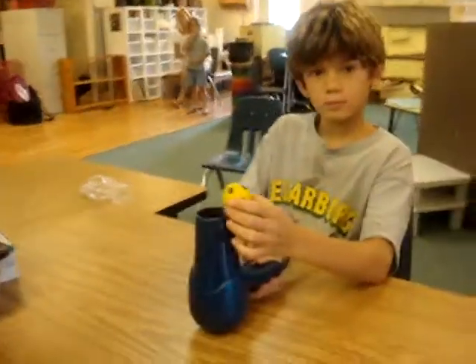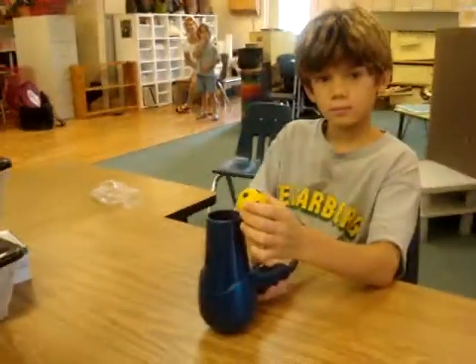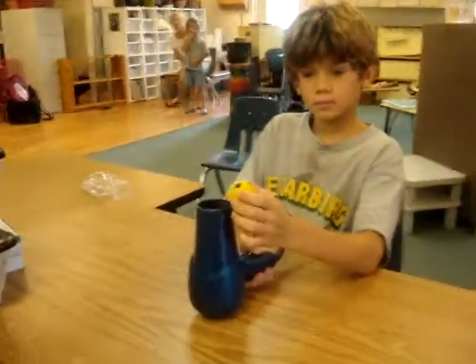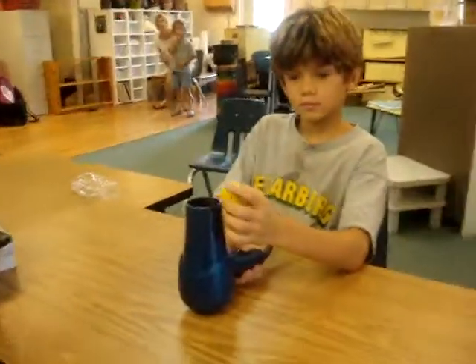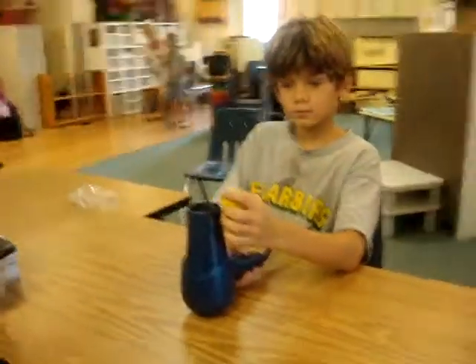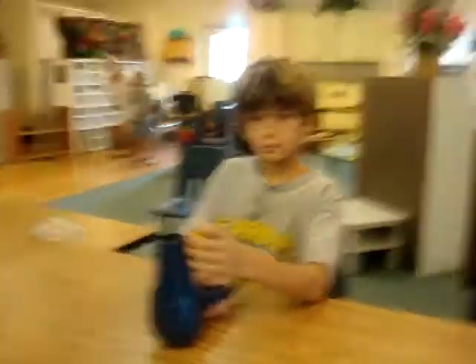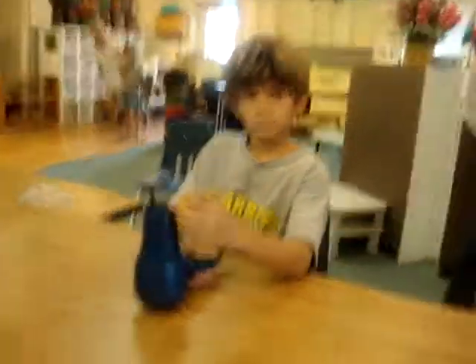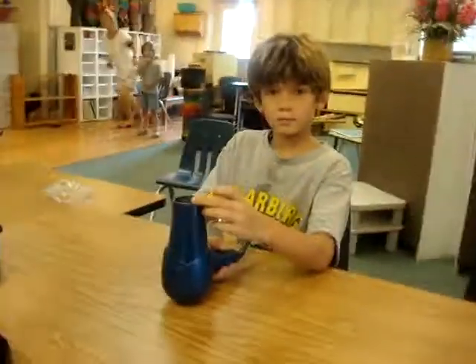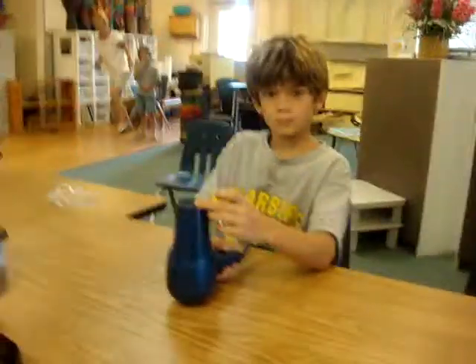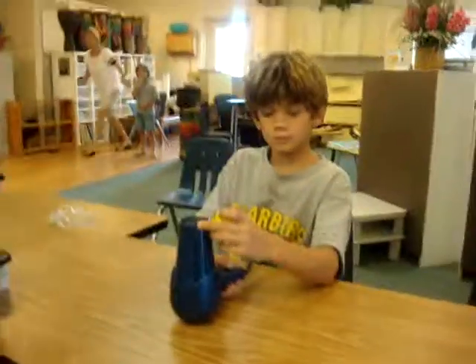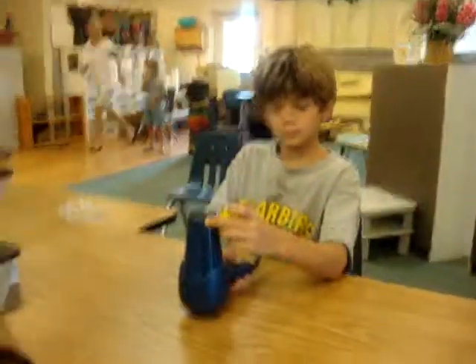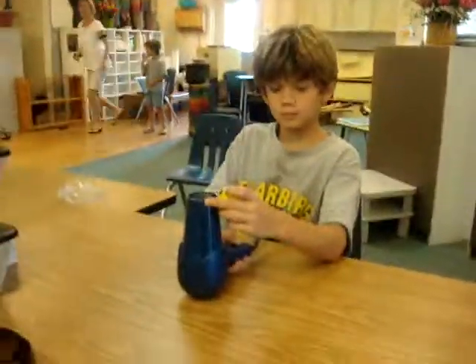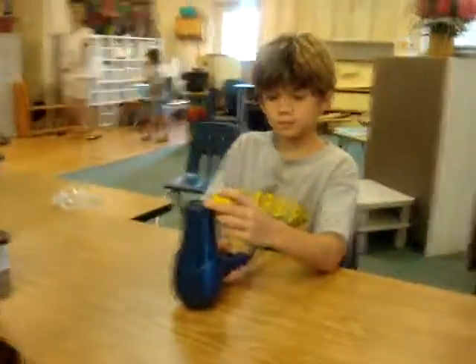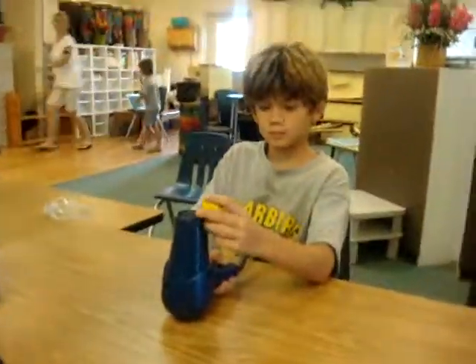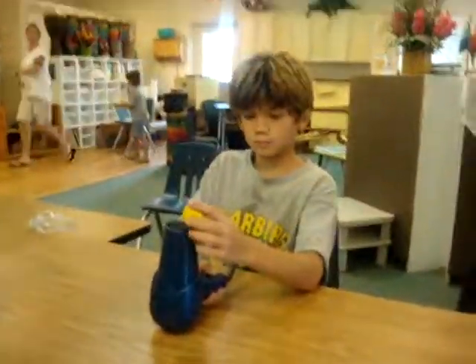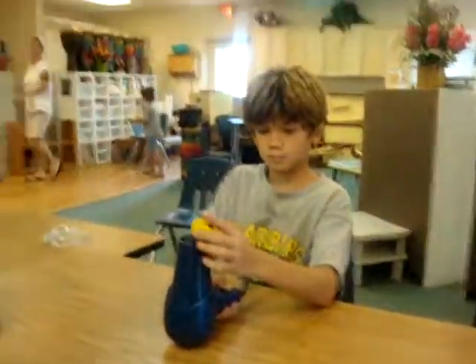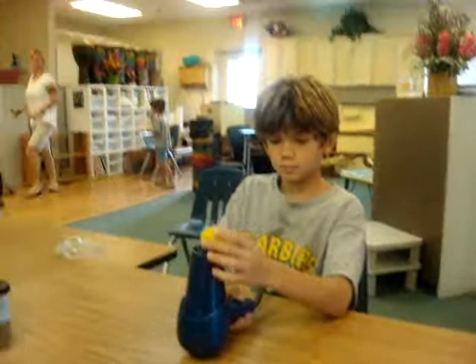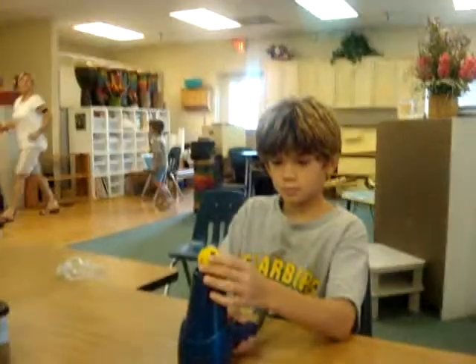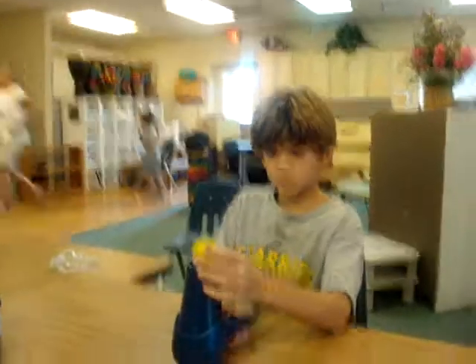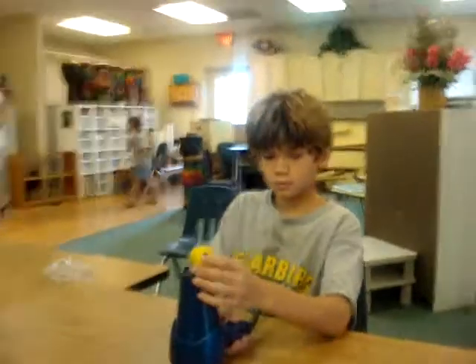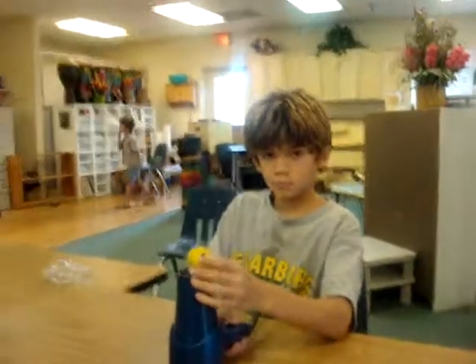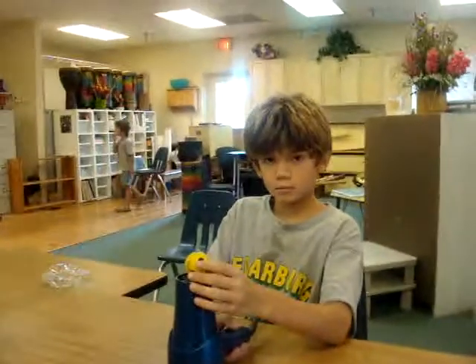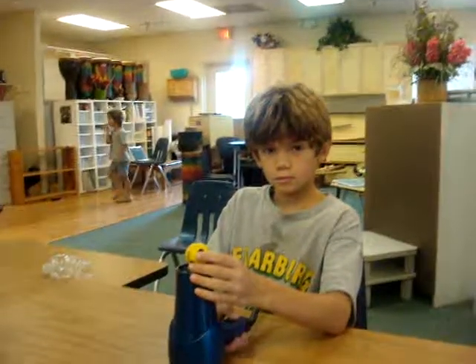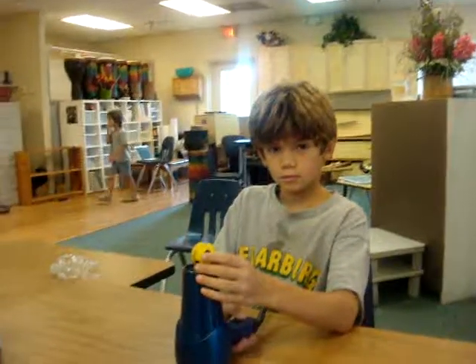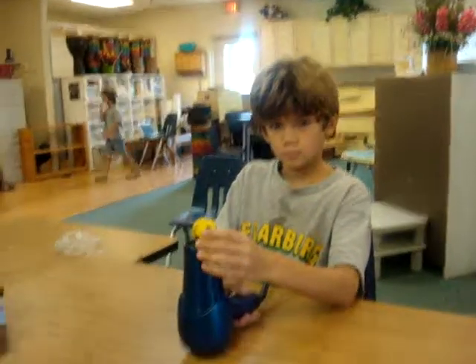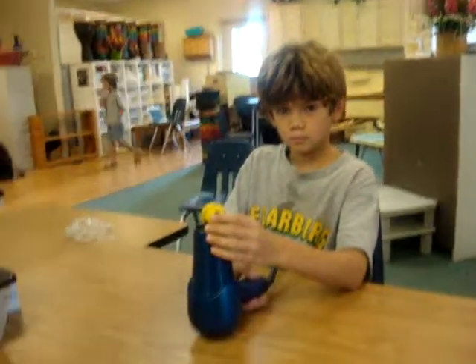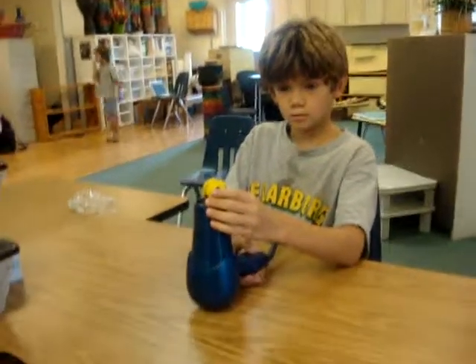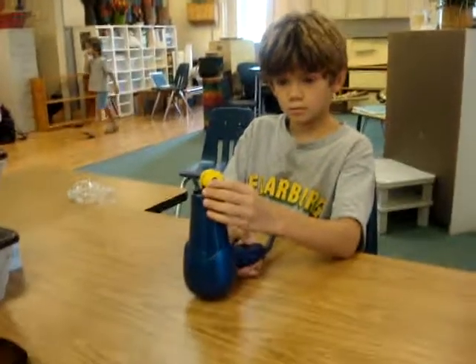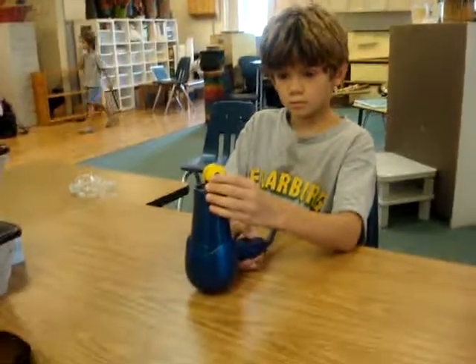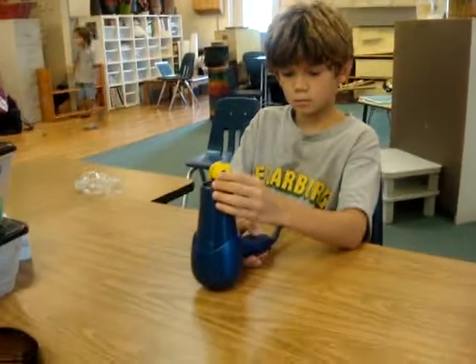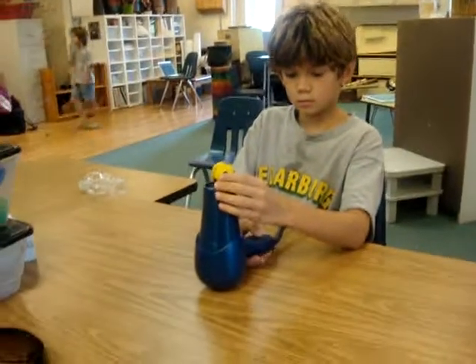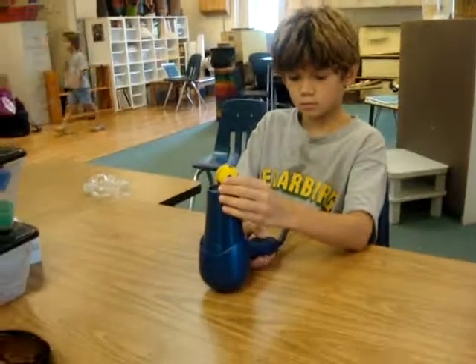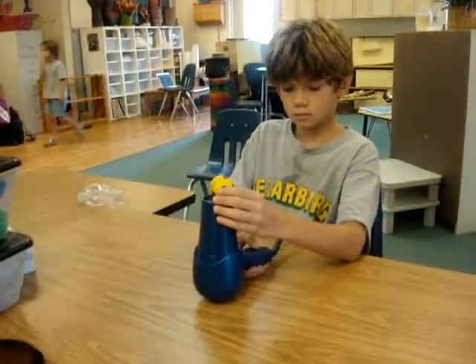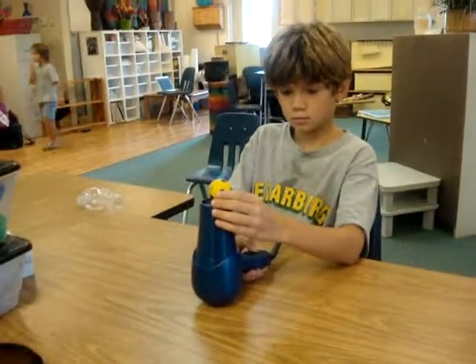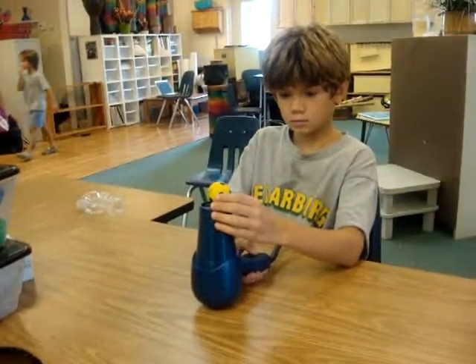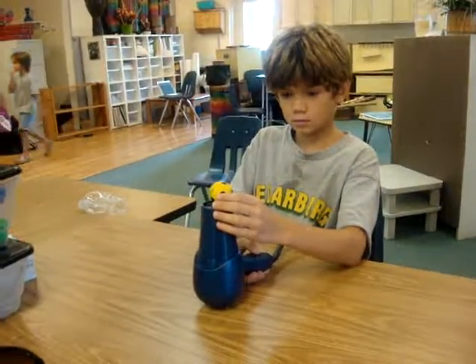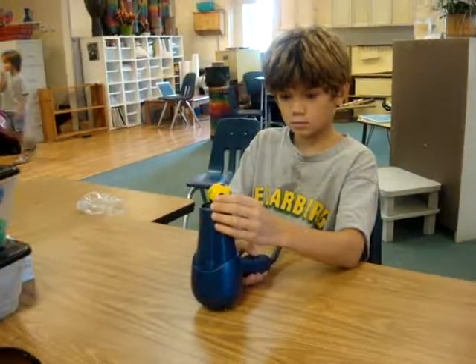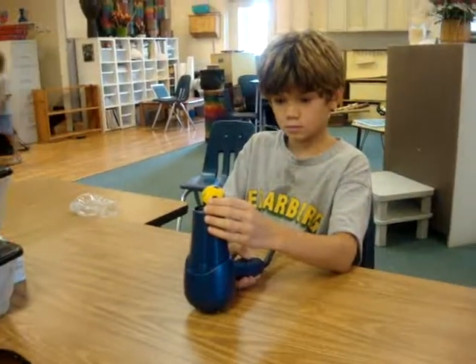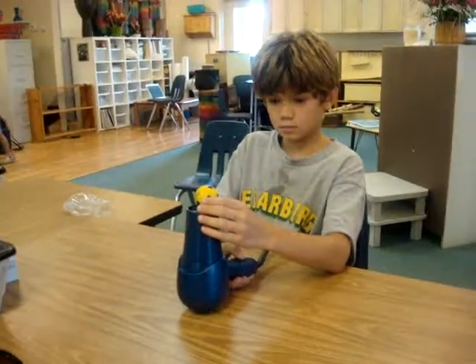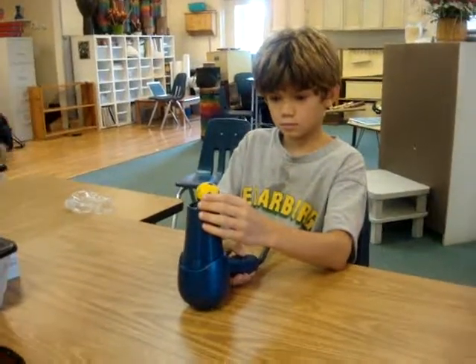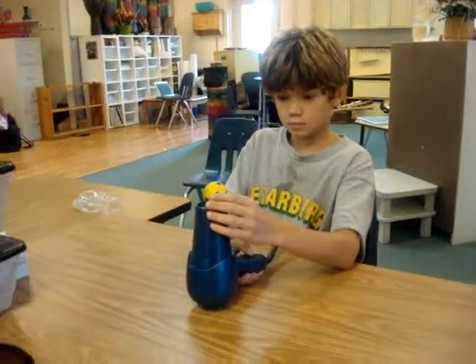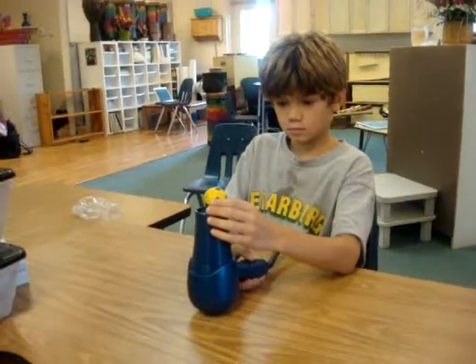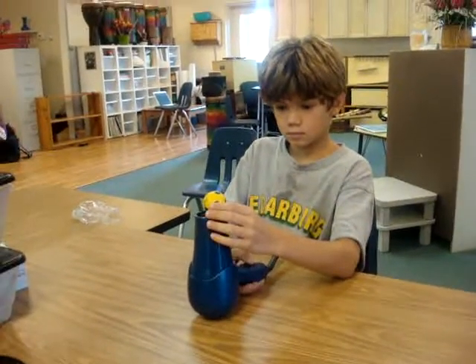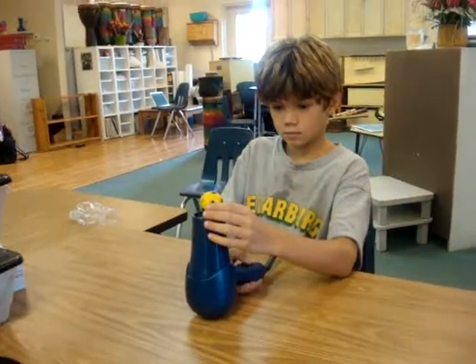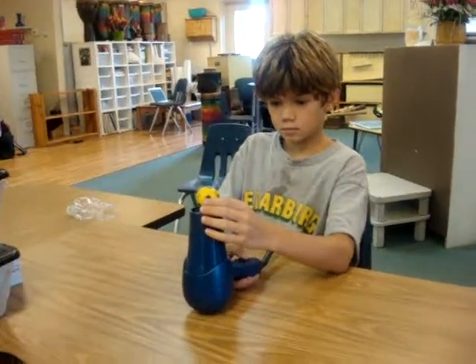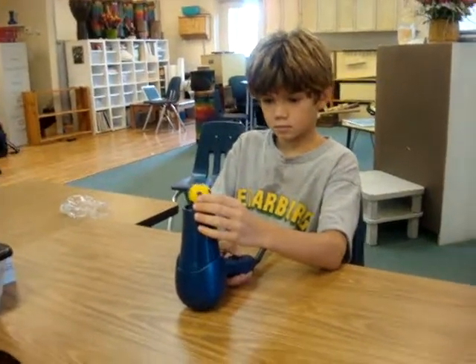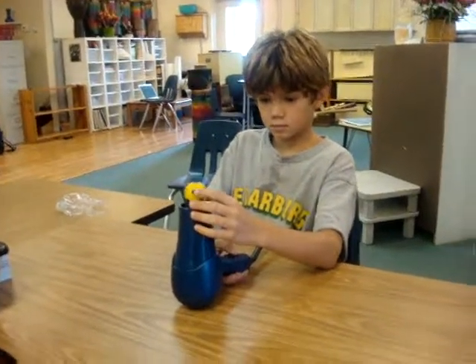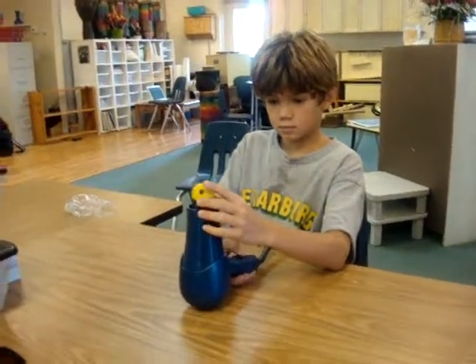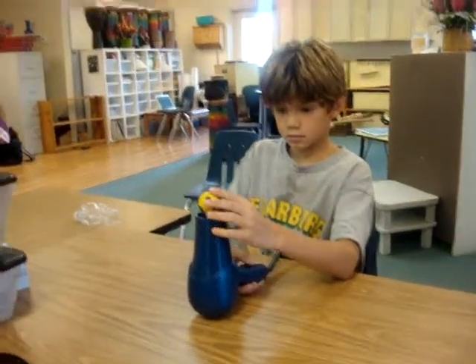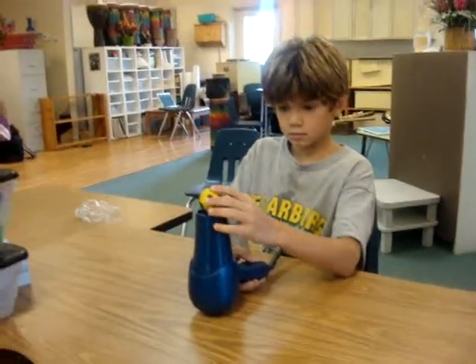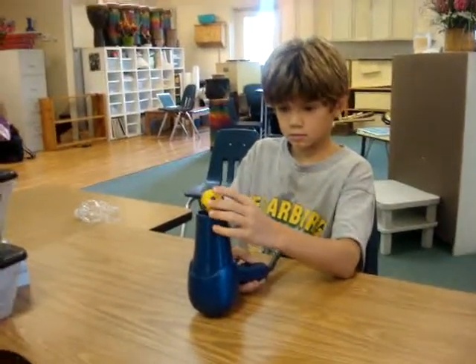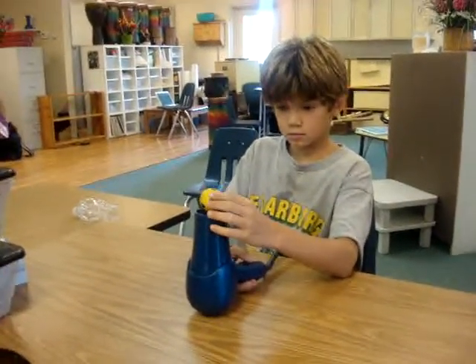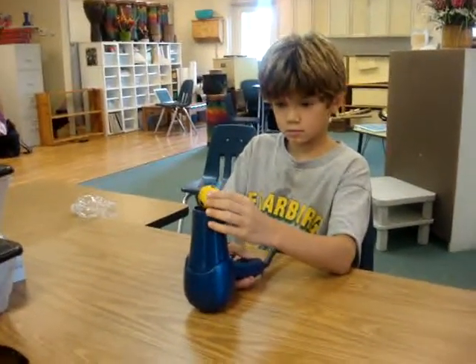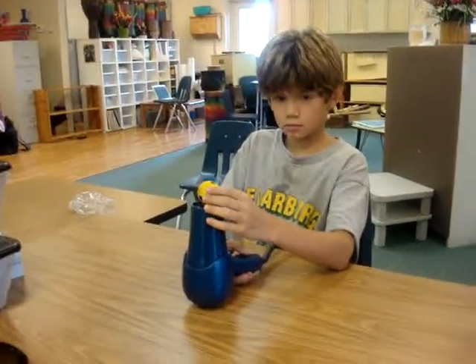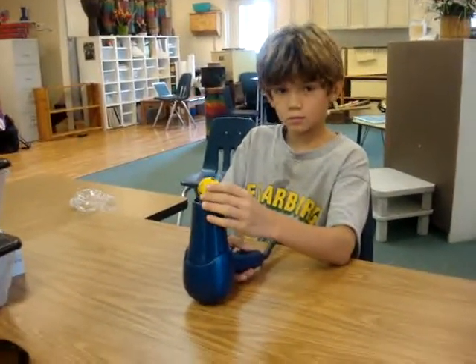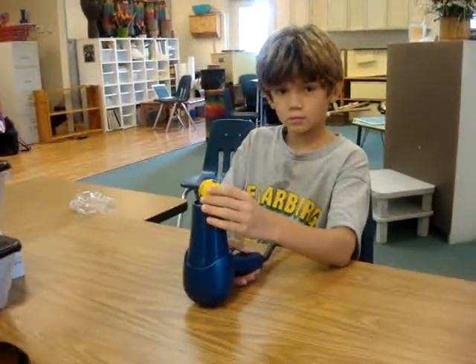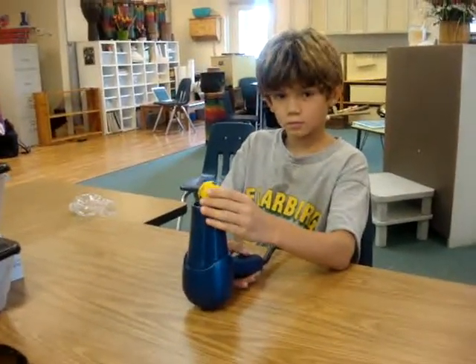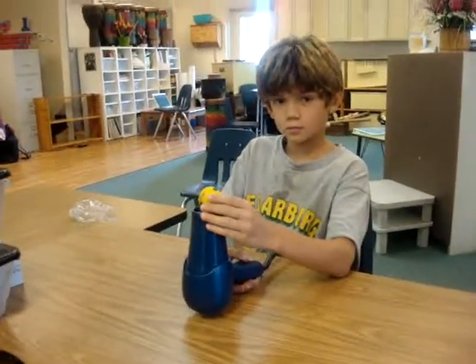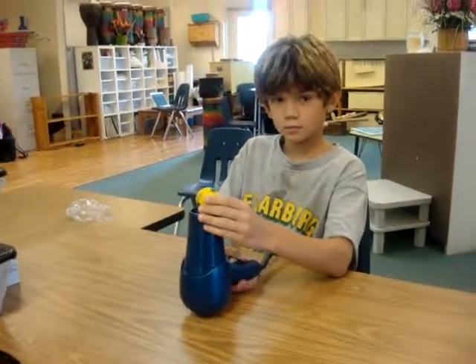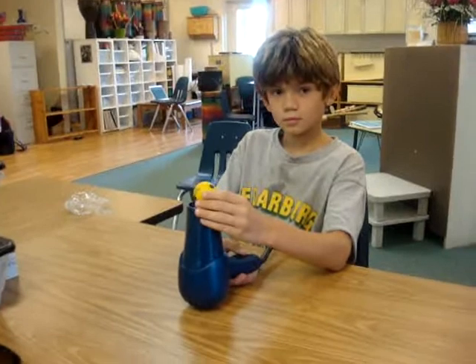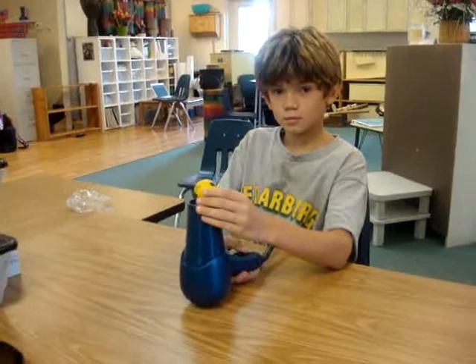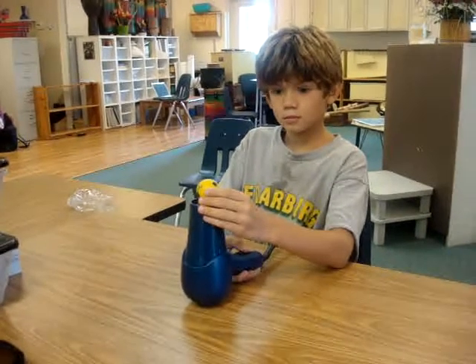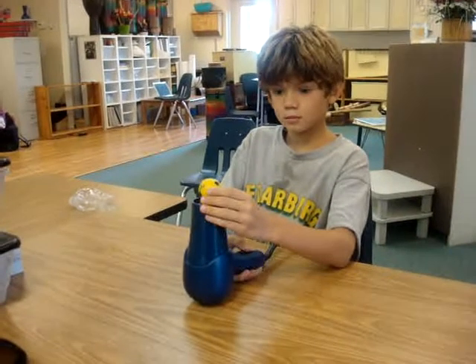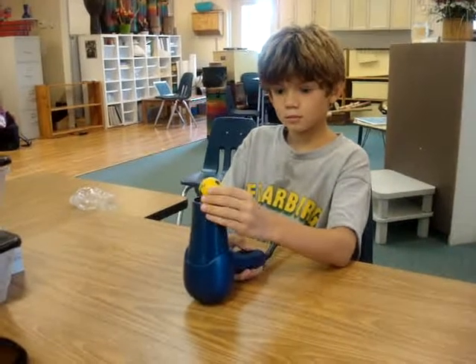Okay, Cody, in just a second I'm going to have you turn on the blow dryer and we're going to watch what the ping pong ball does. Are you ready? Okay, go ahead.